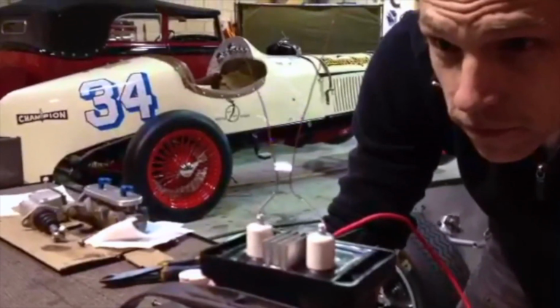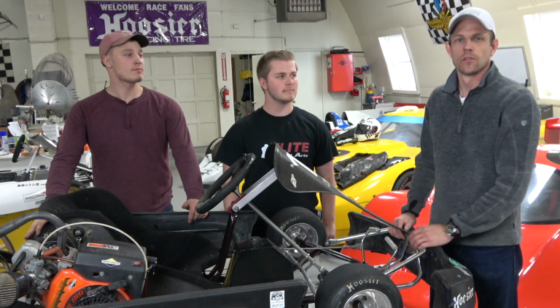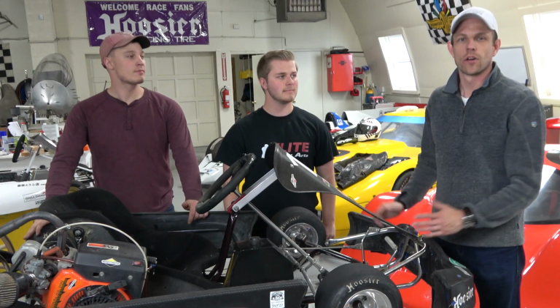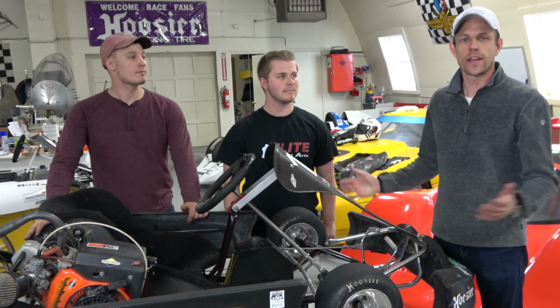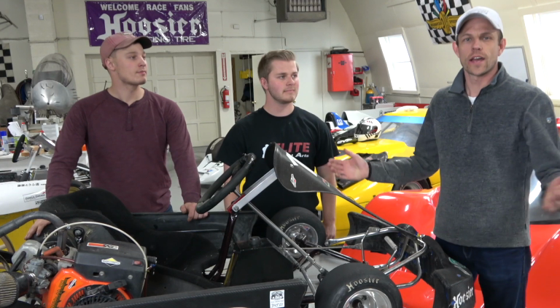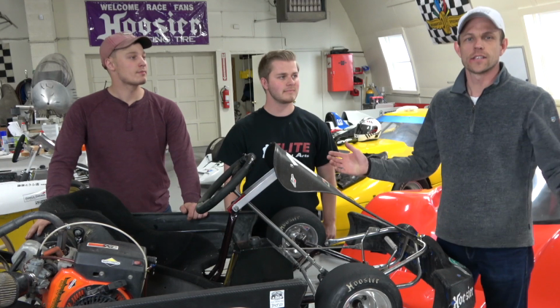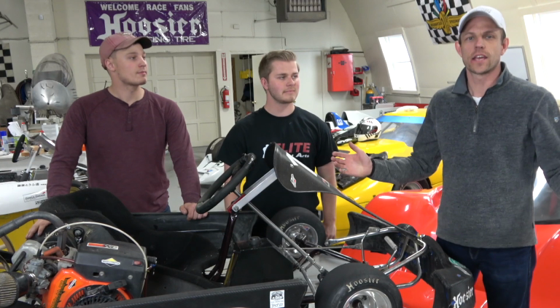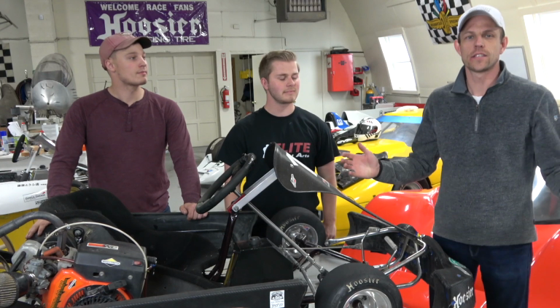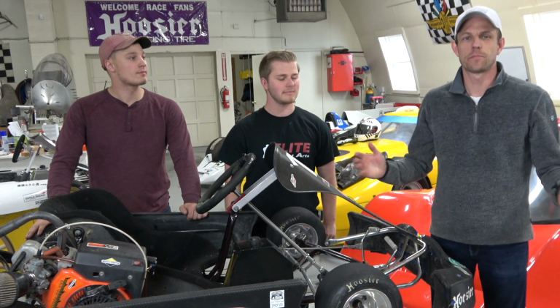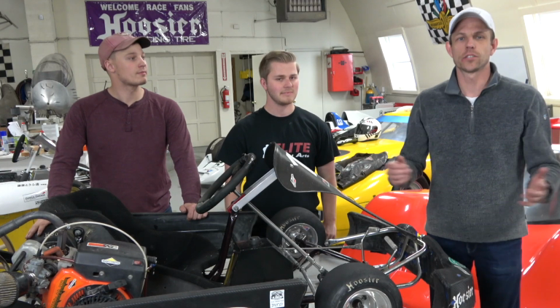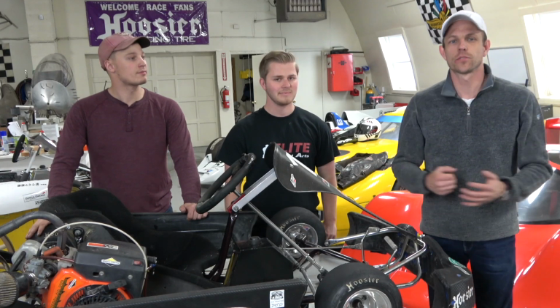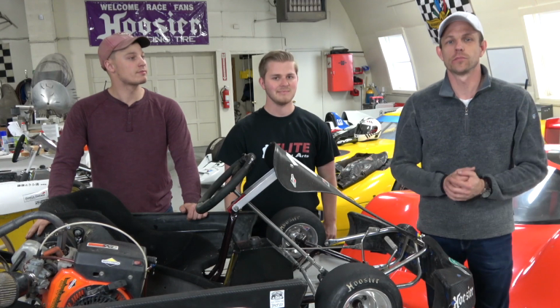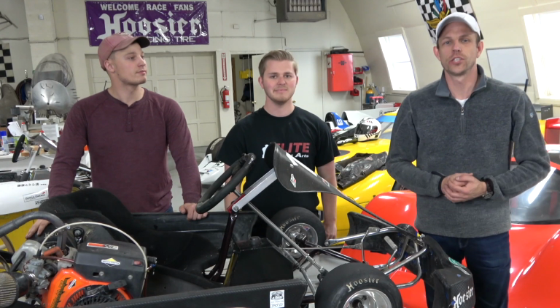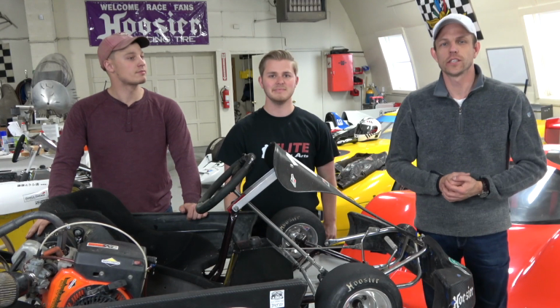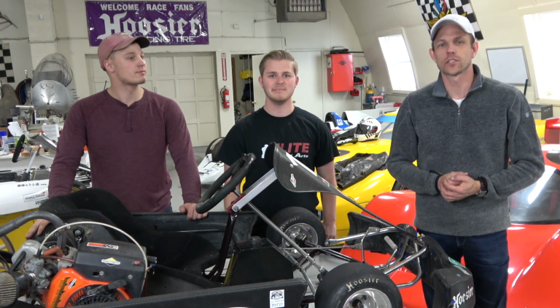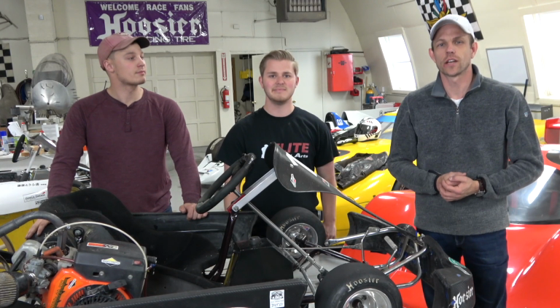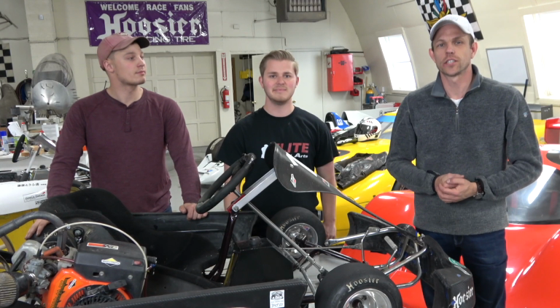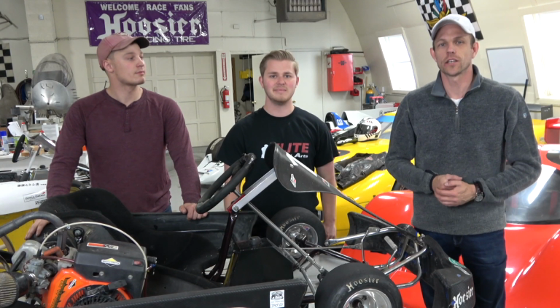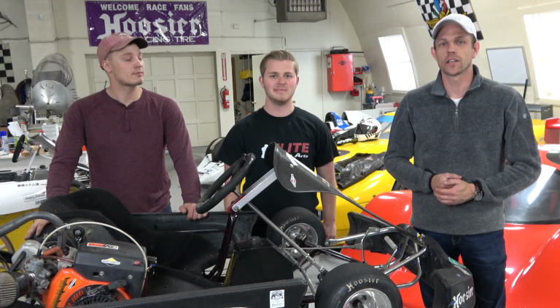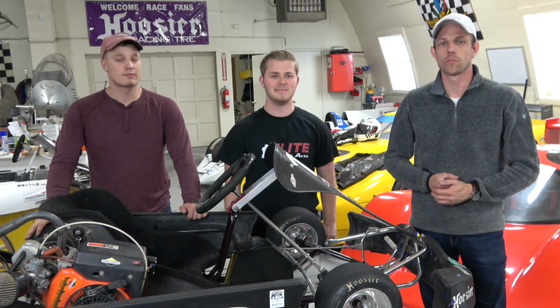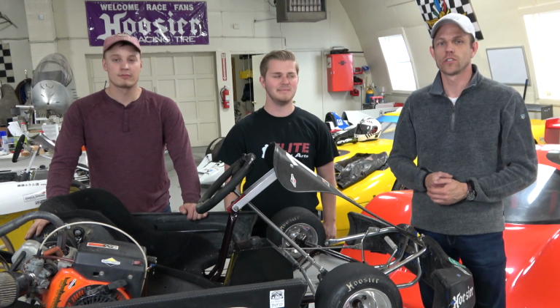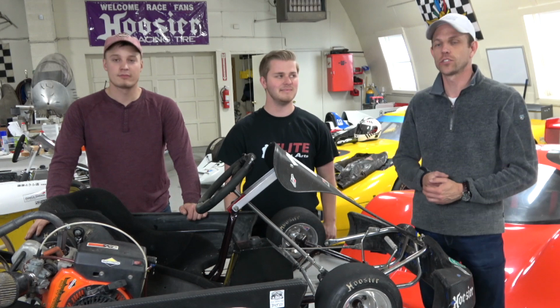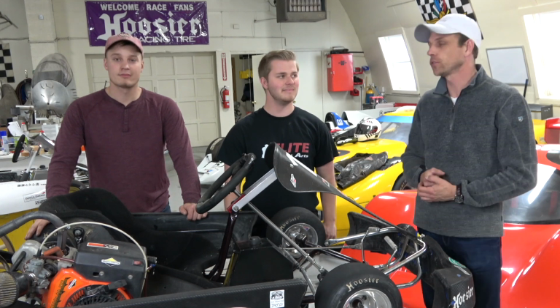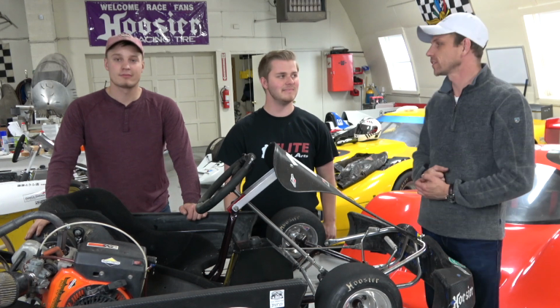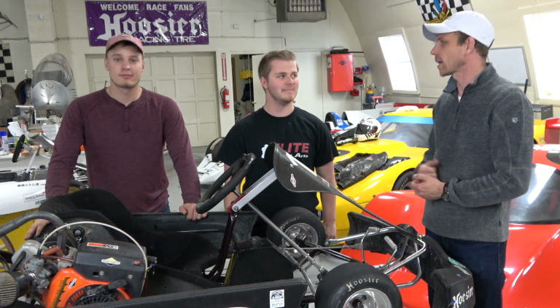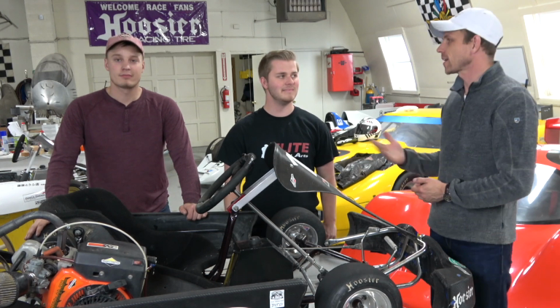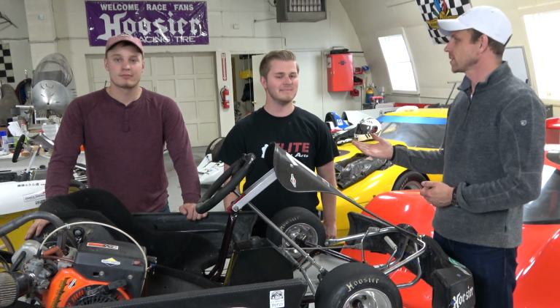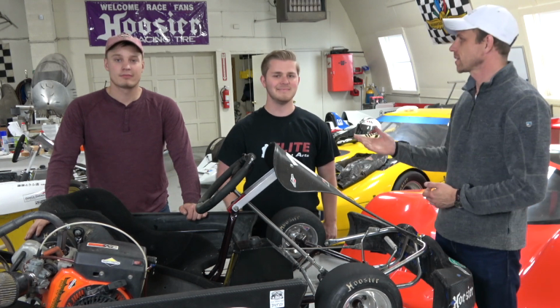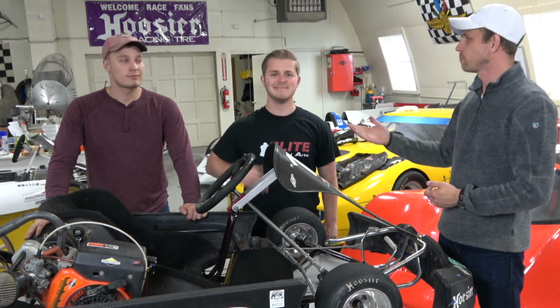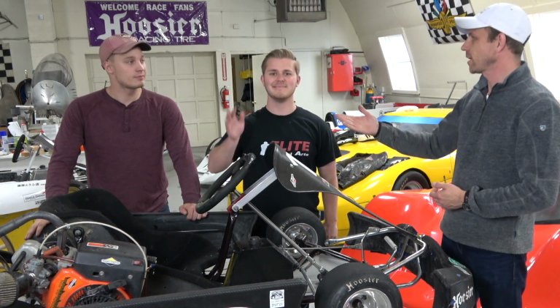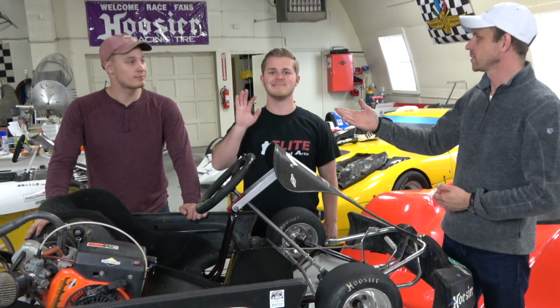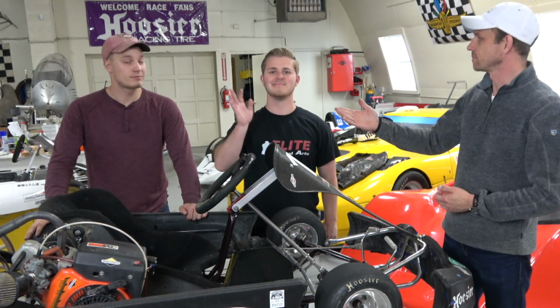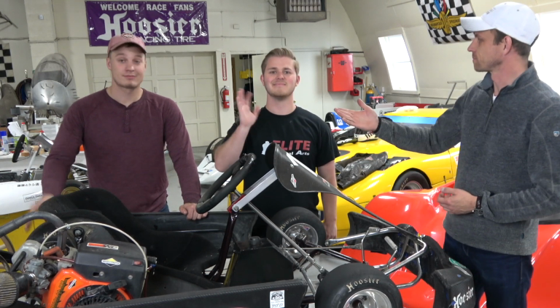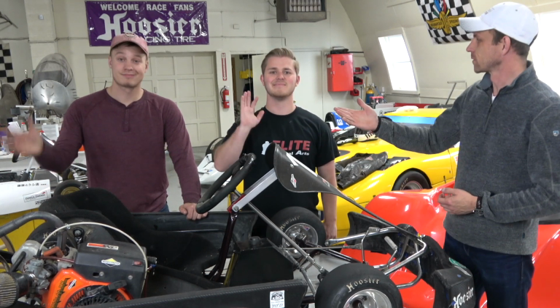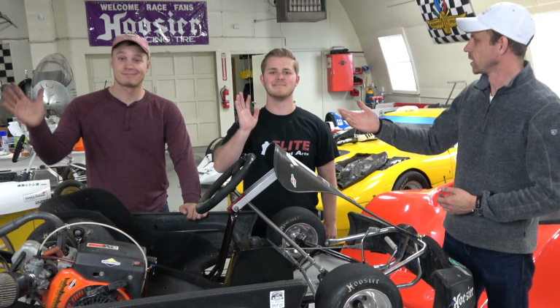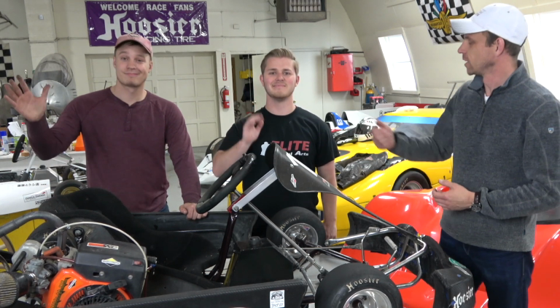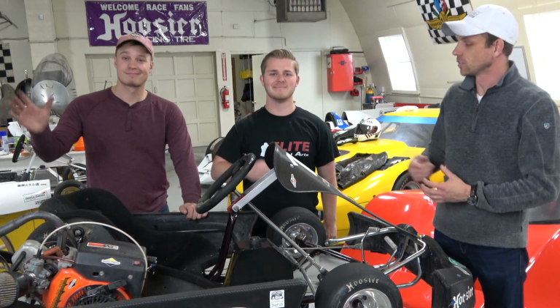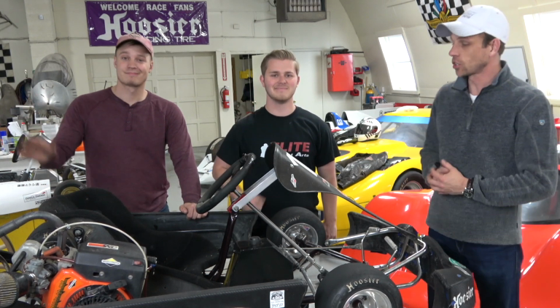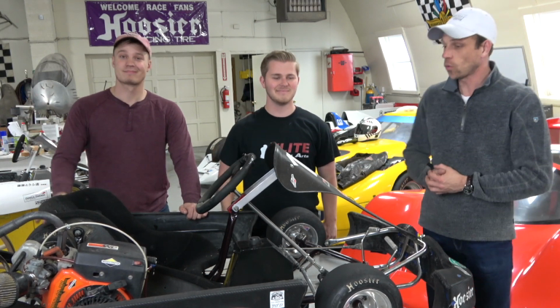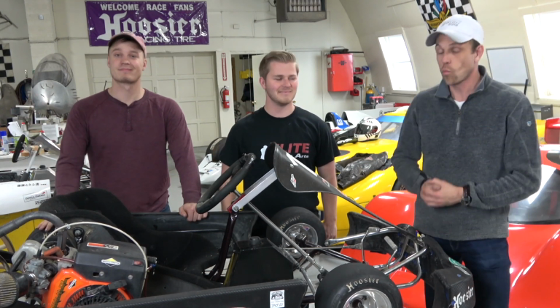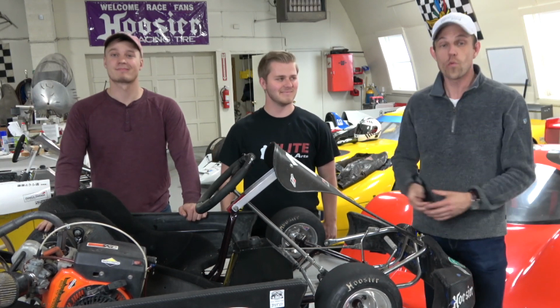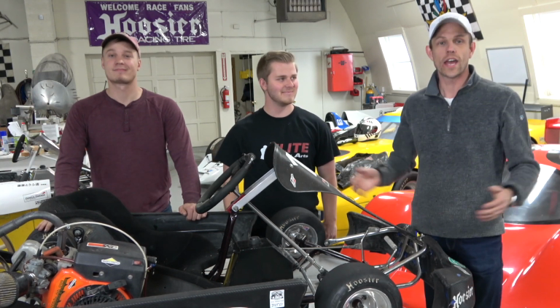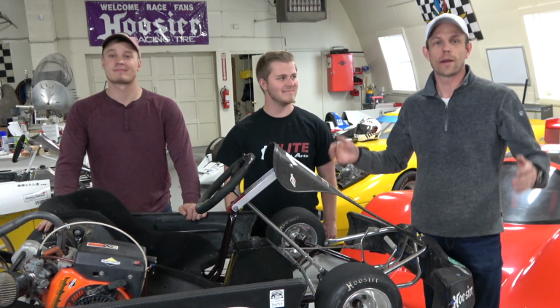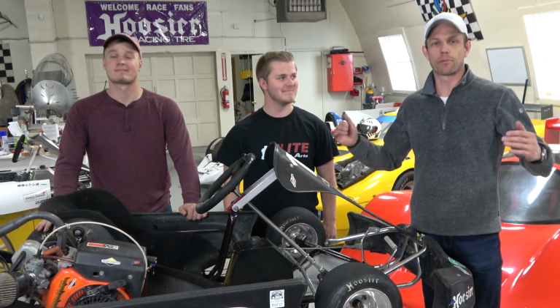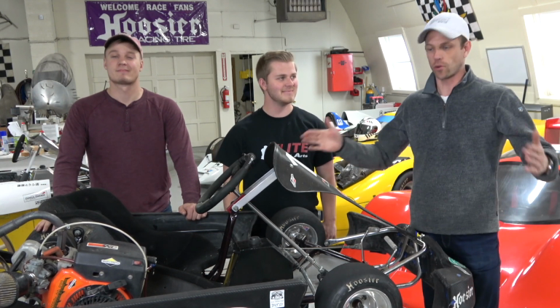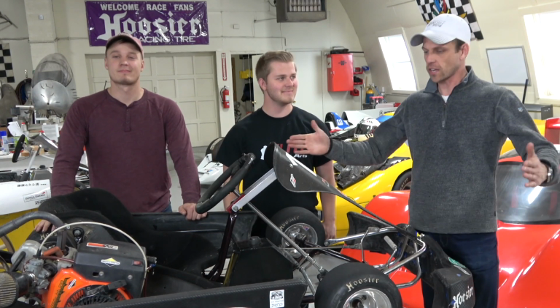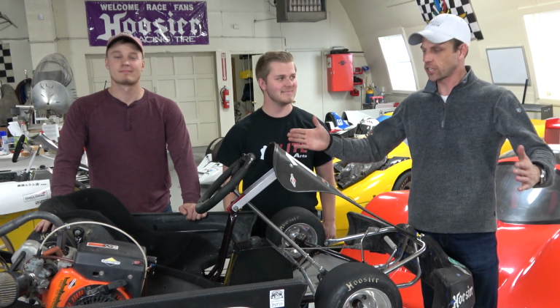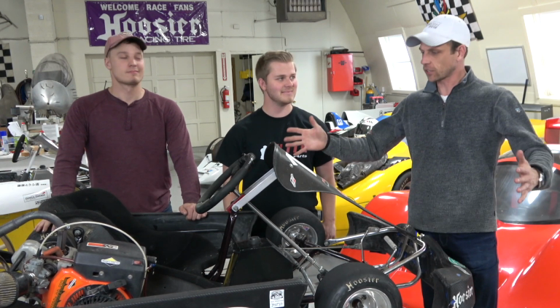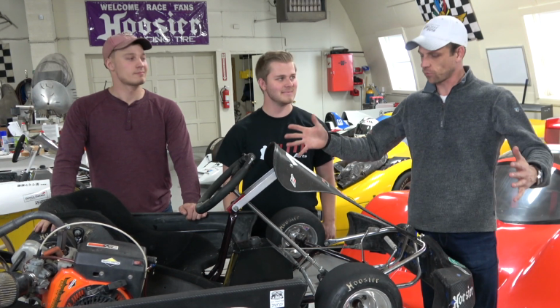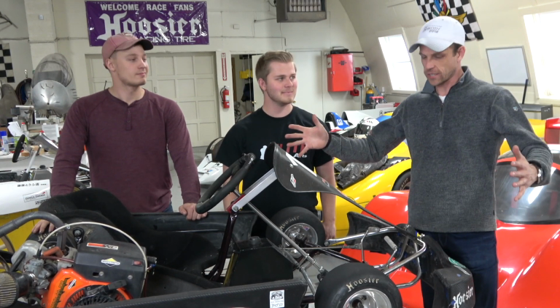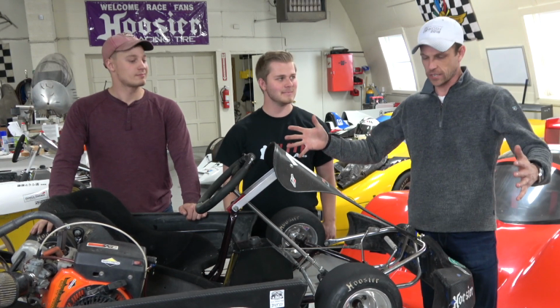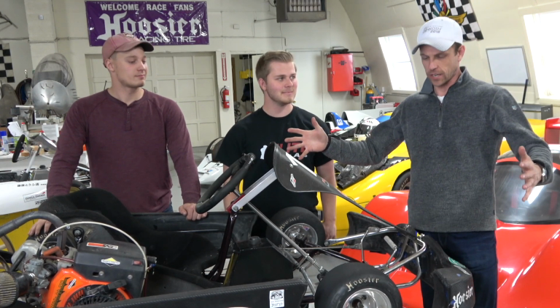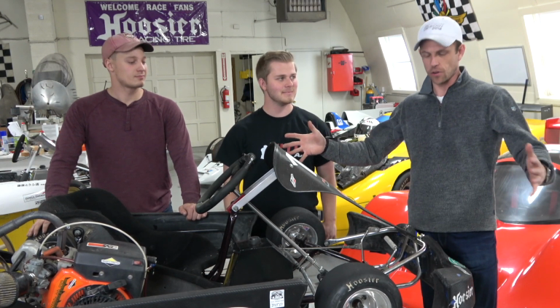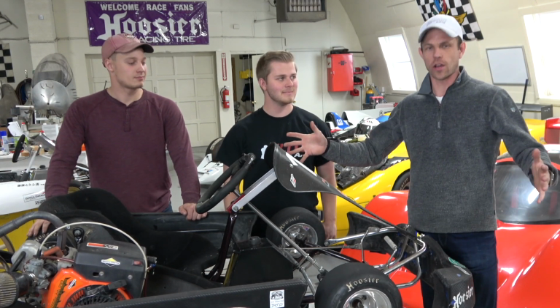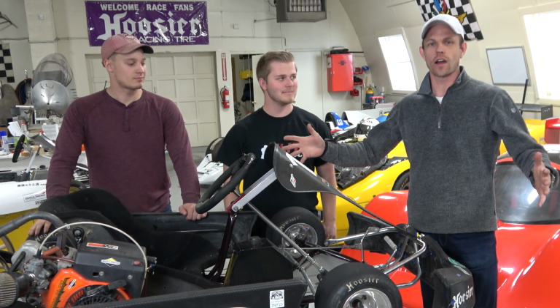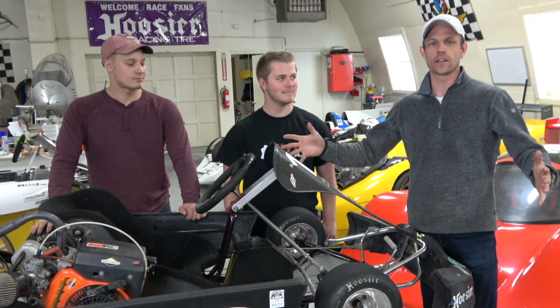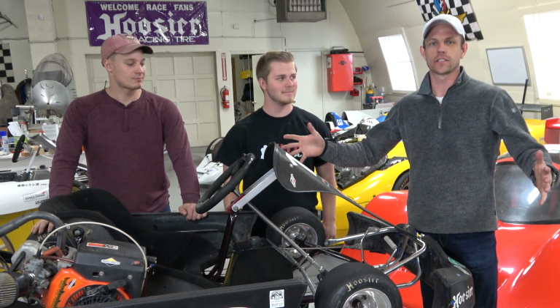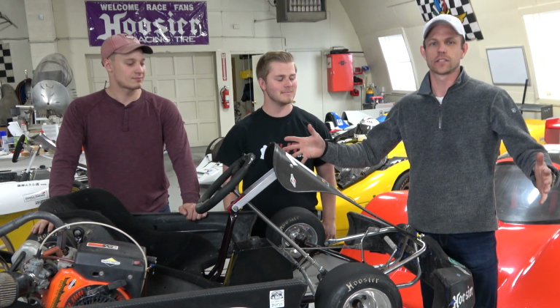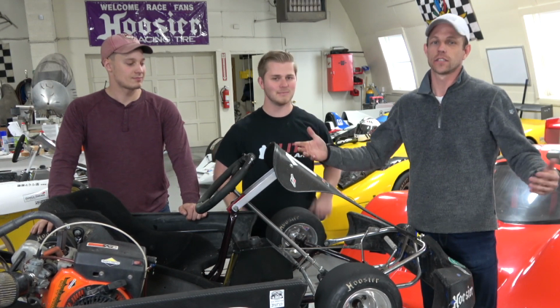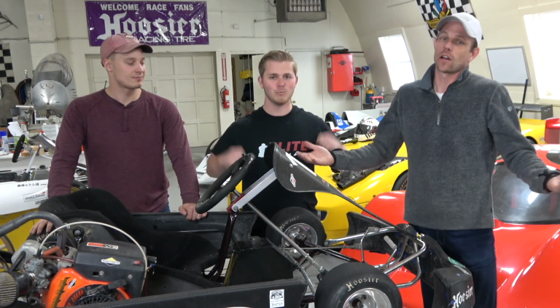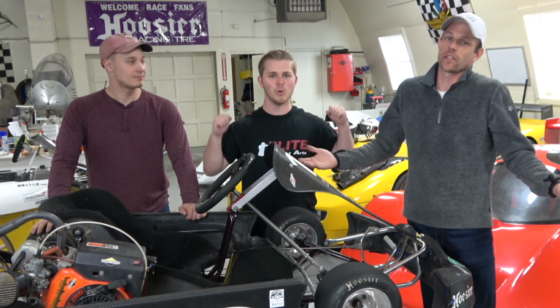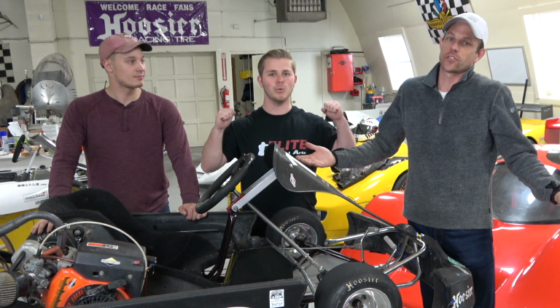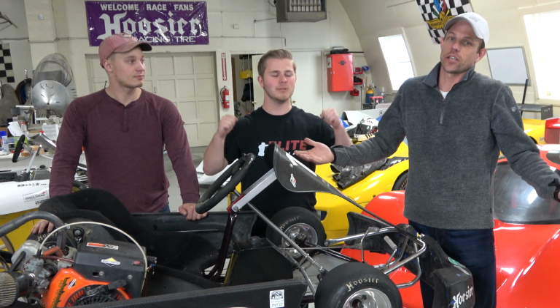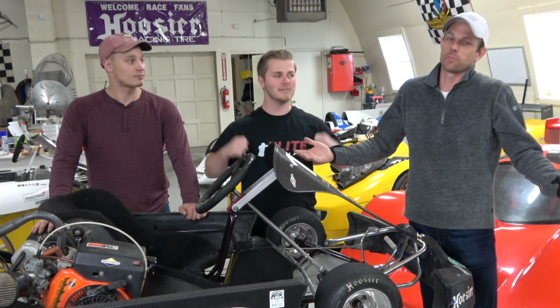Hey guys, Casey Putsch from Genius Garage here, and I'm with students Isaac and Payton. We've got Project Racing Go Kart on the cheap.